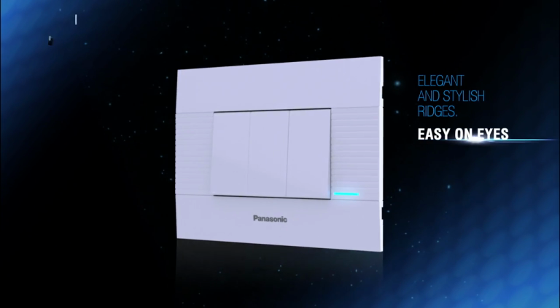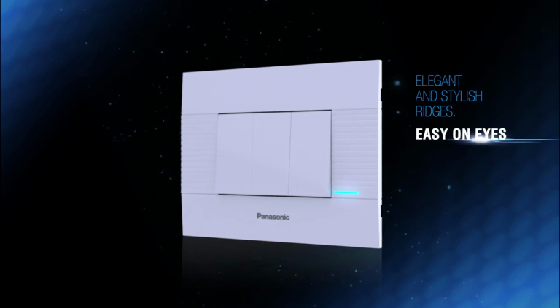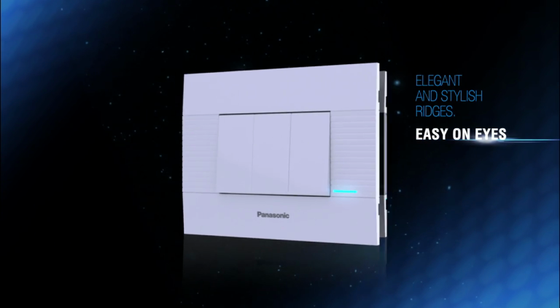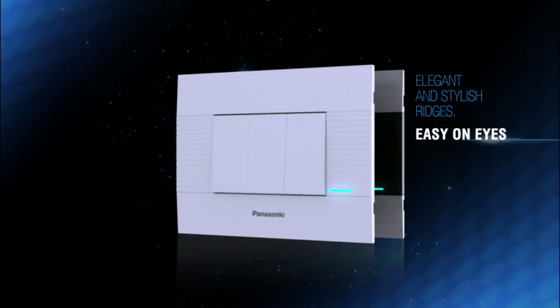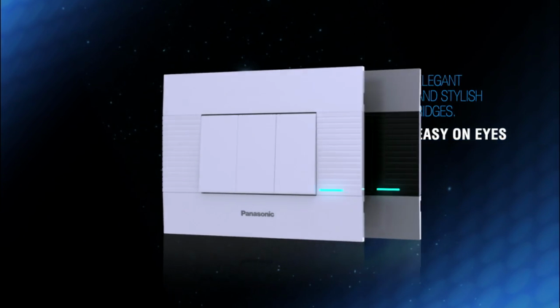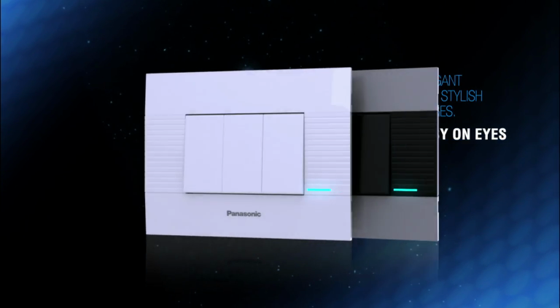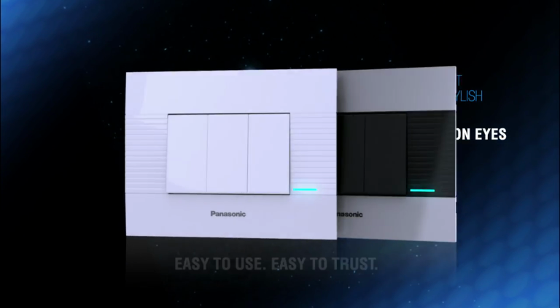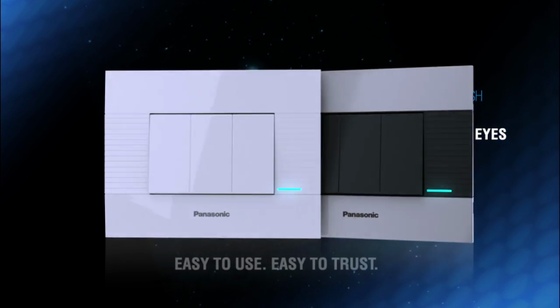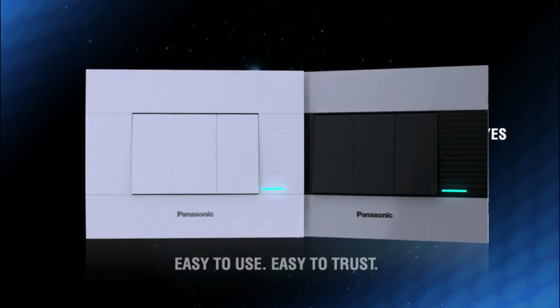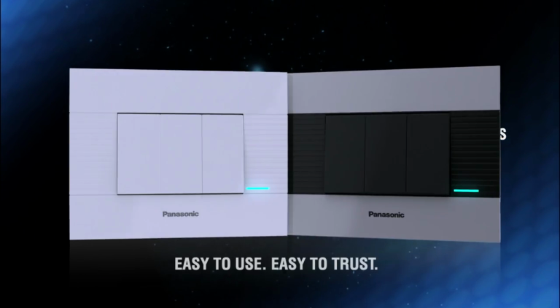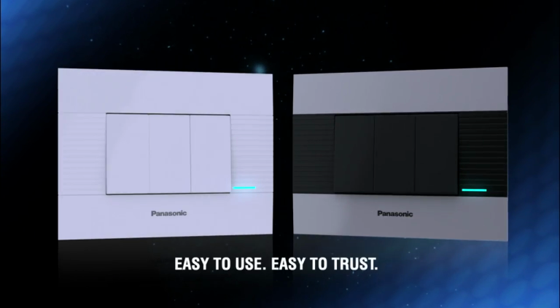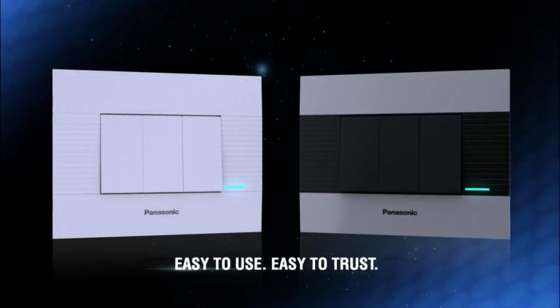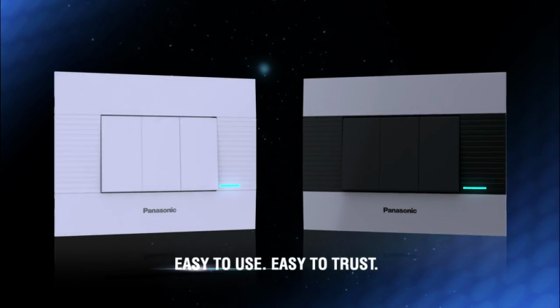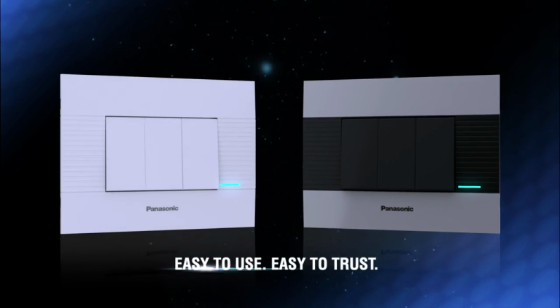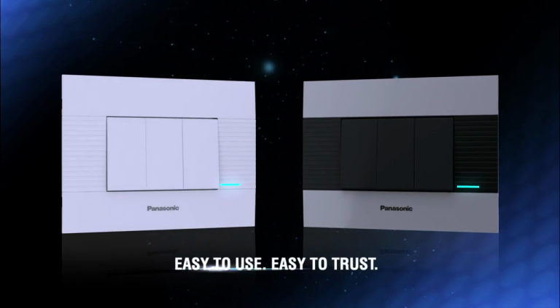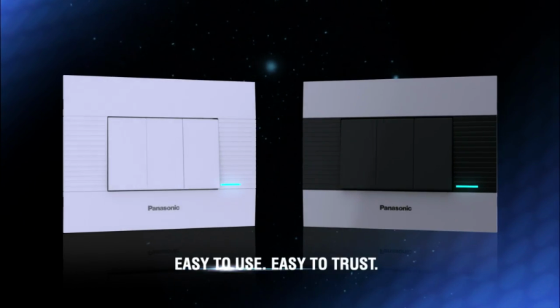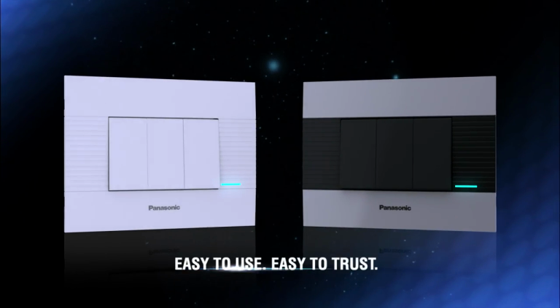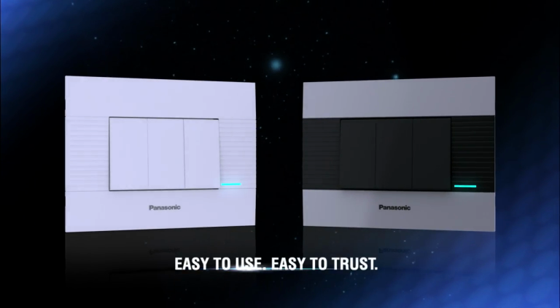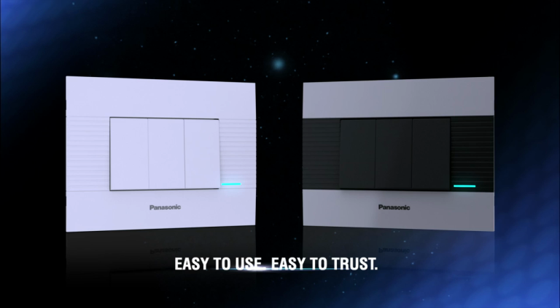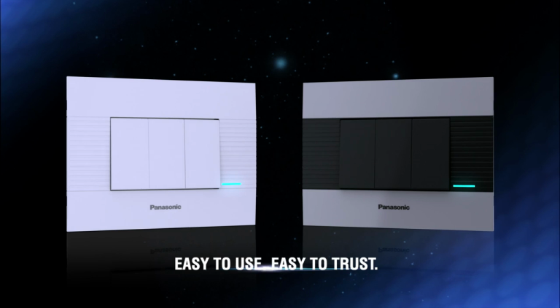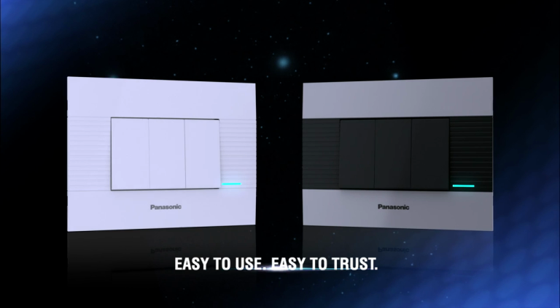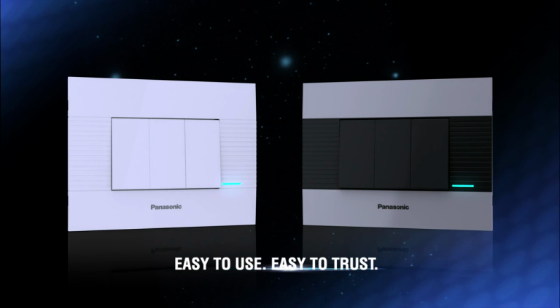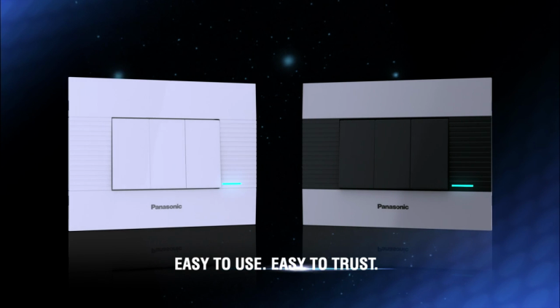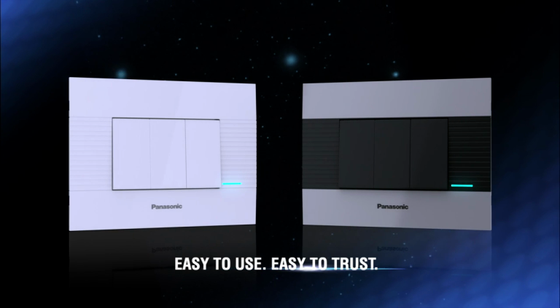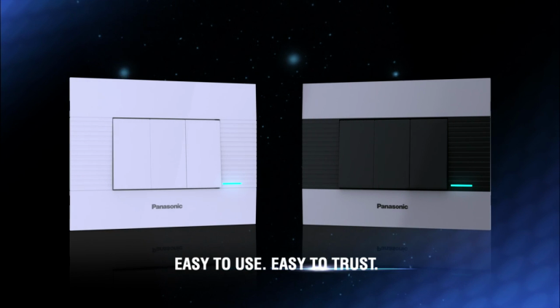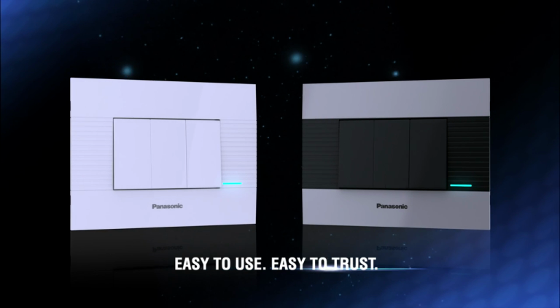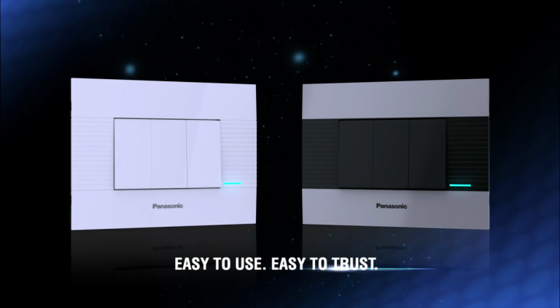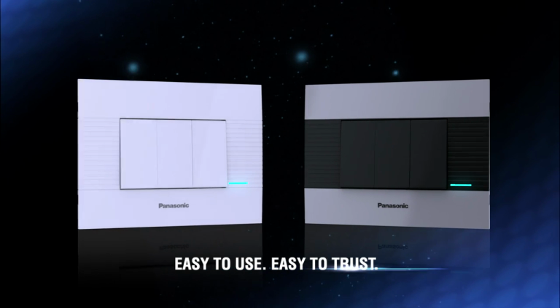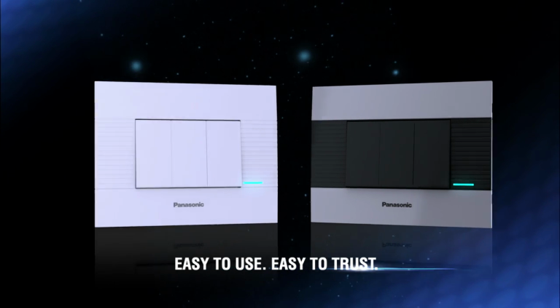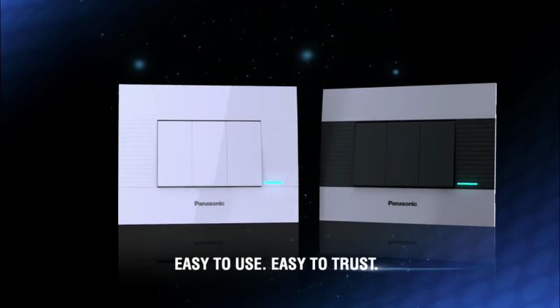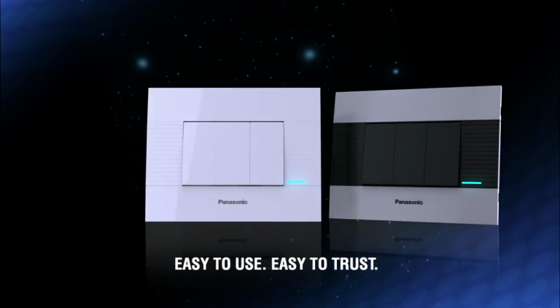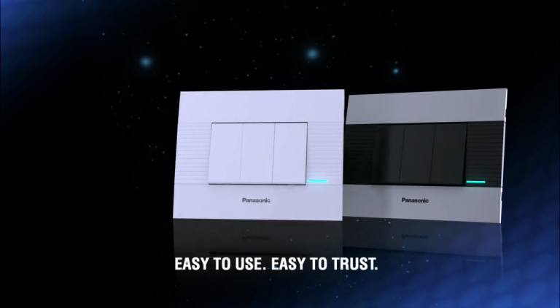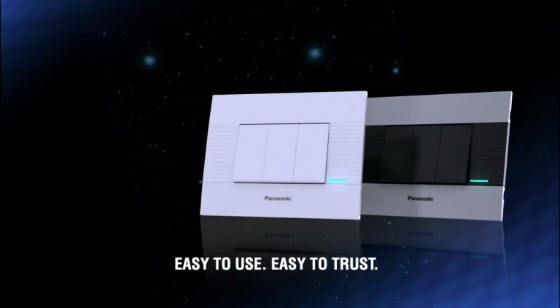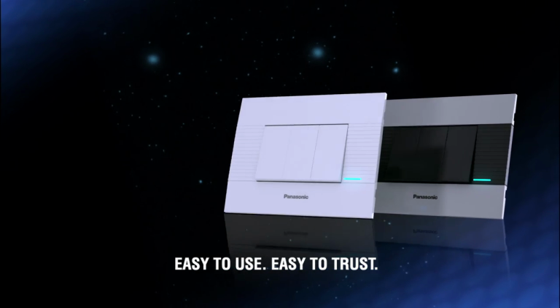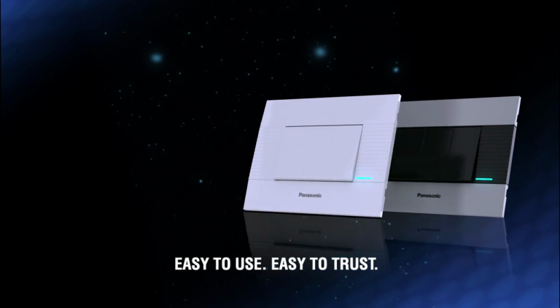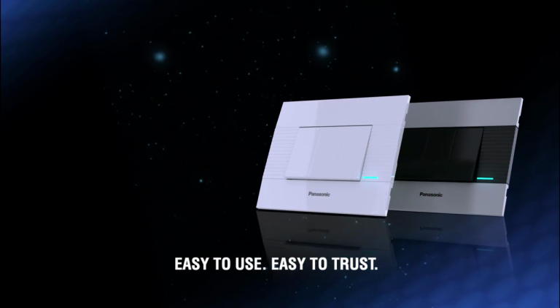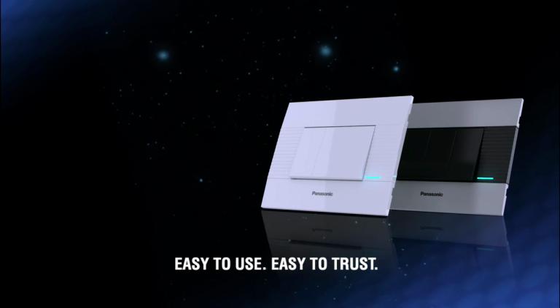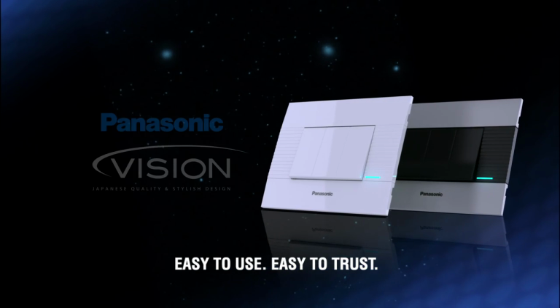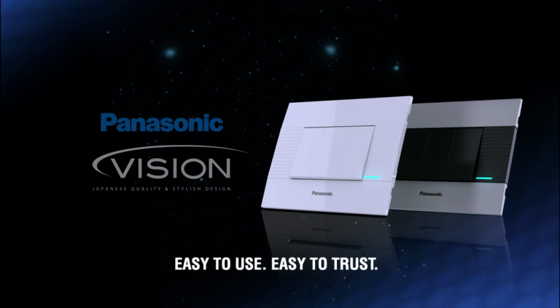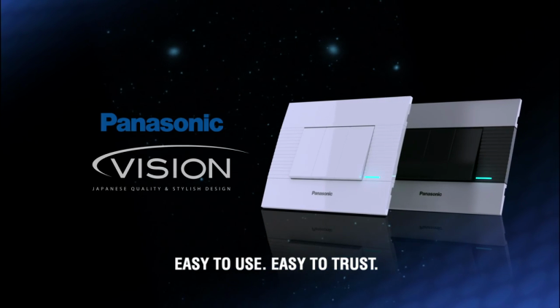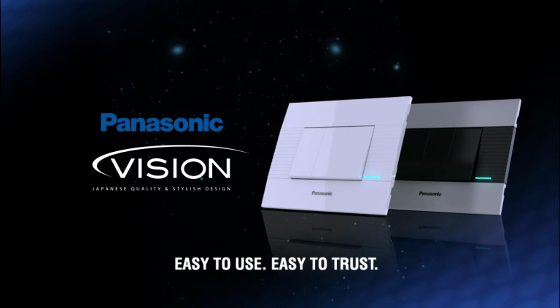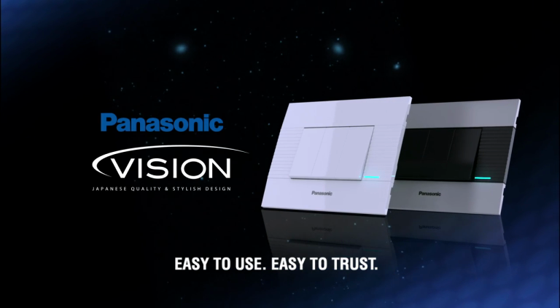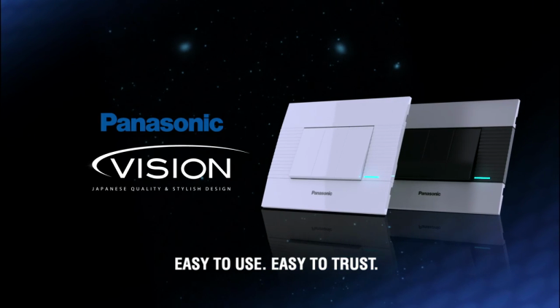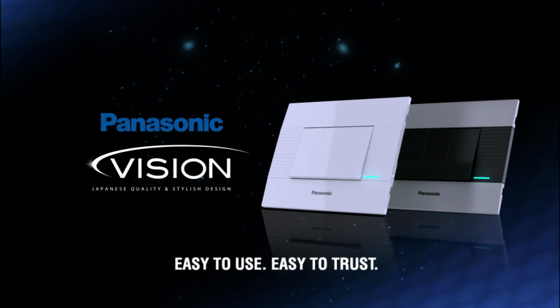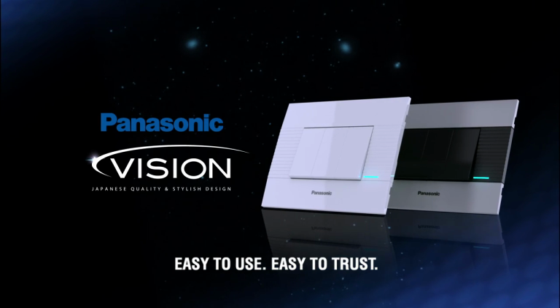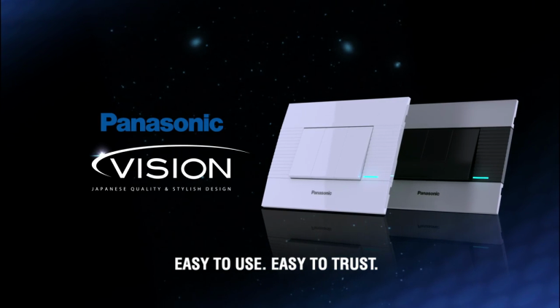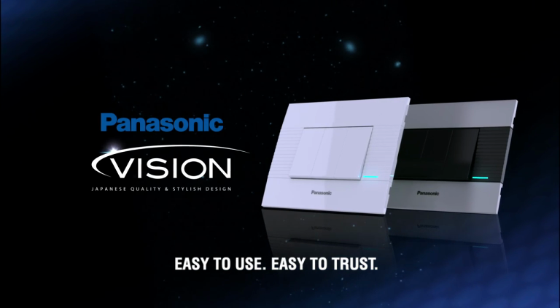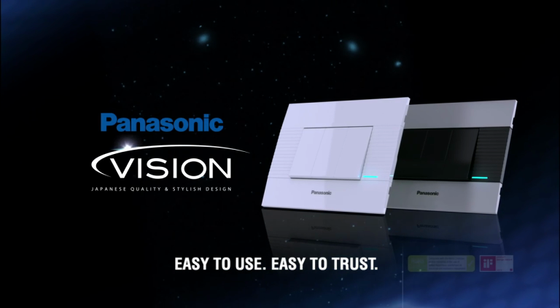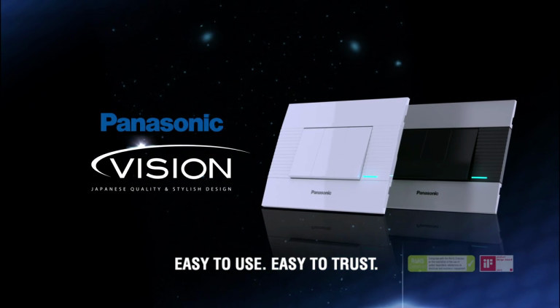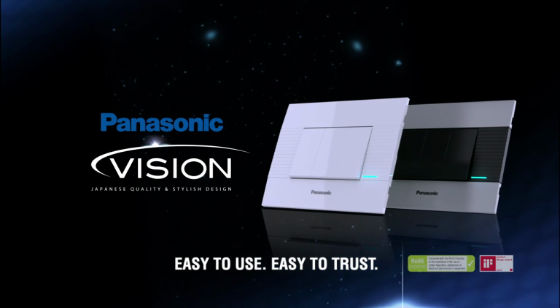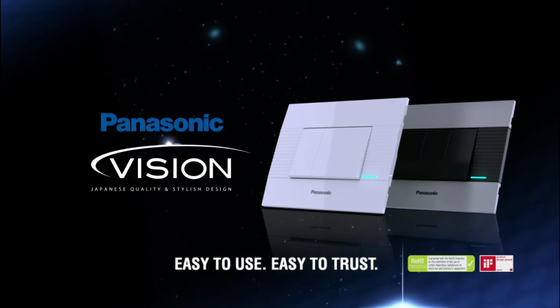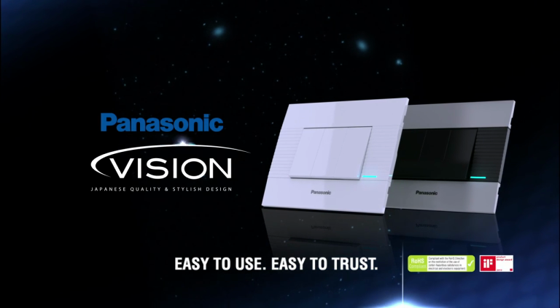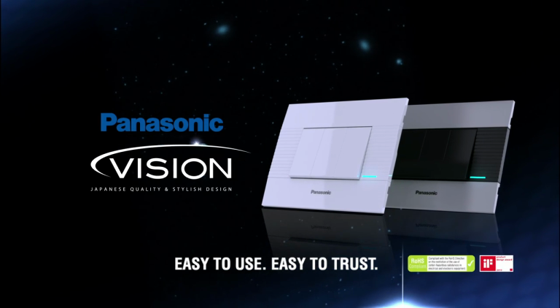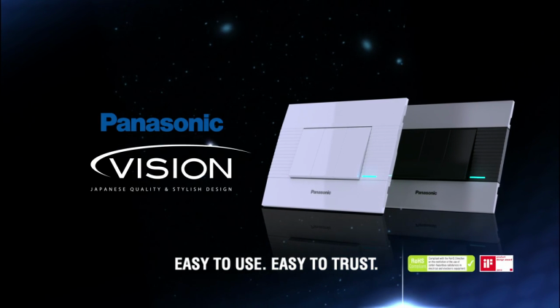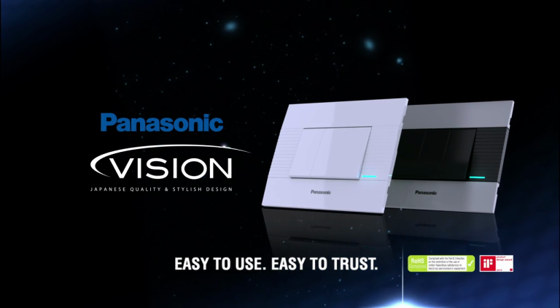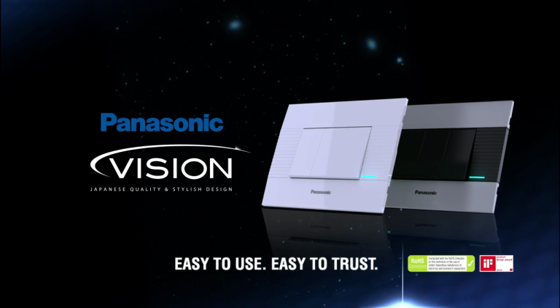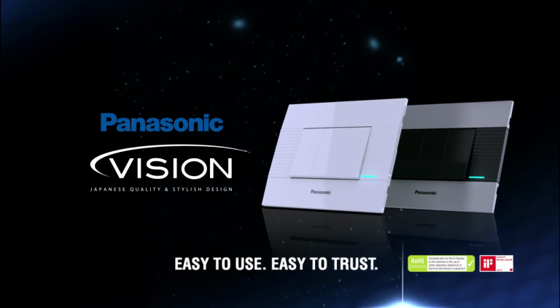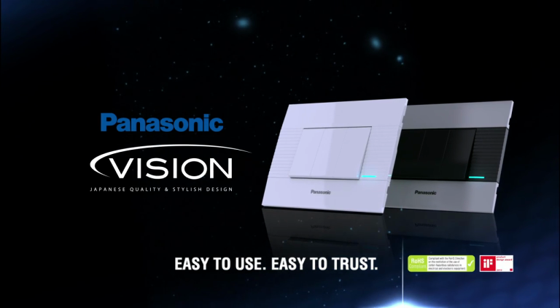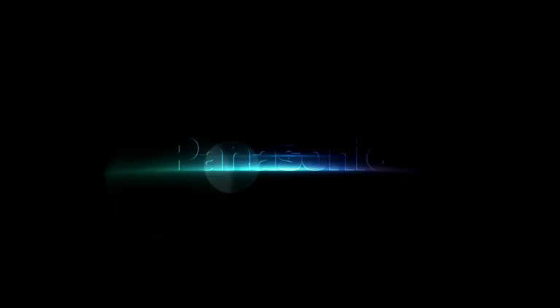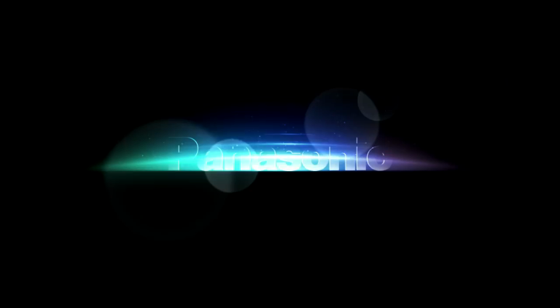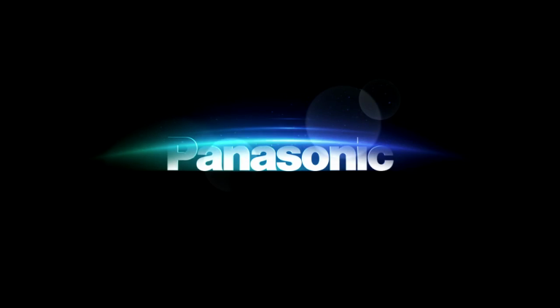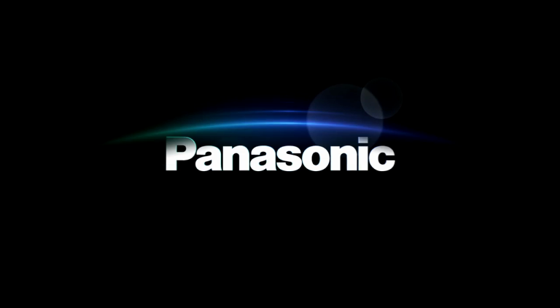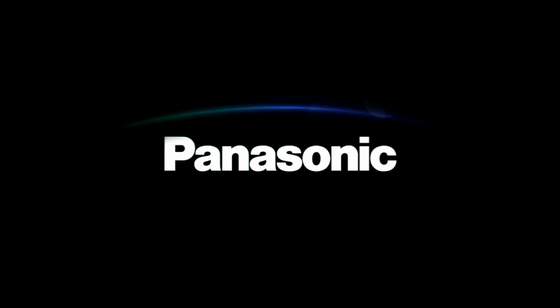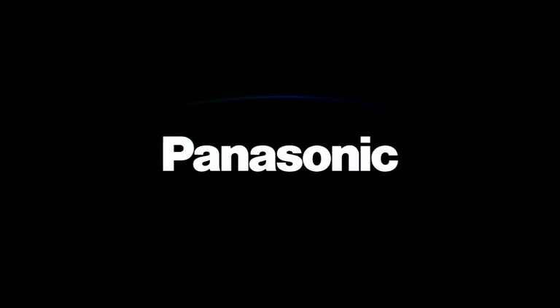Easy to use, easy to trust. Vision by Panasonic — the perfect vision for your home. Panasonic.